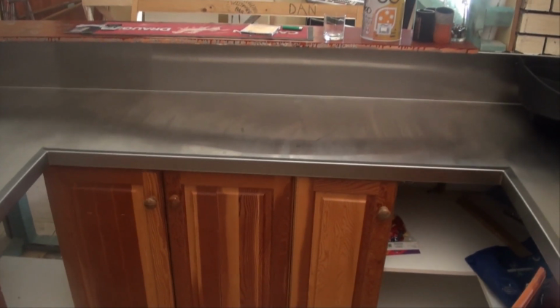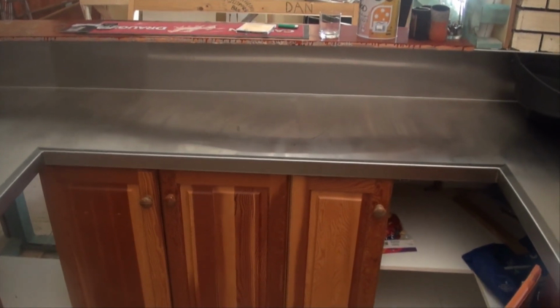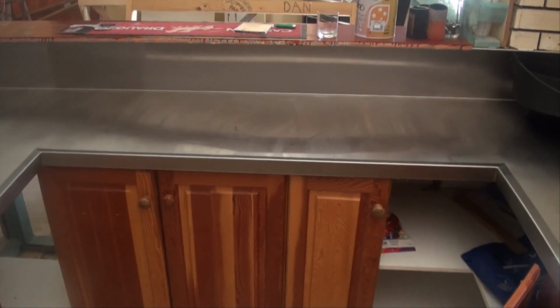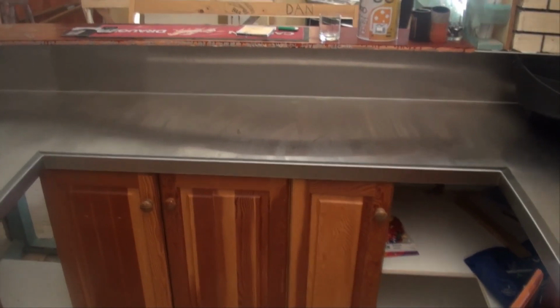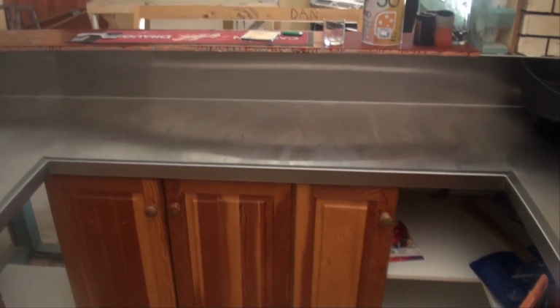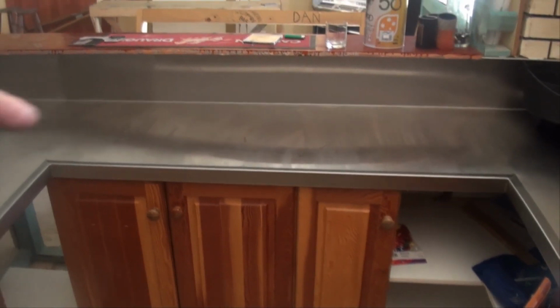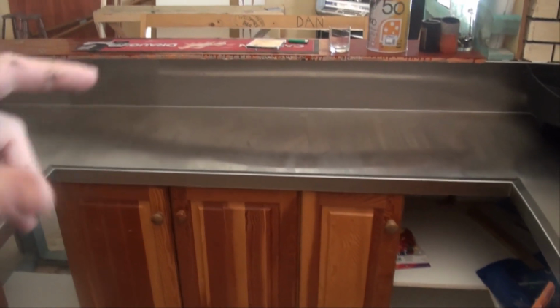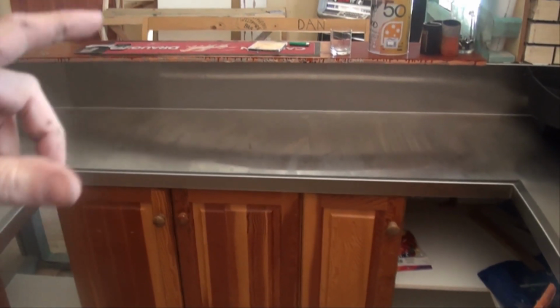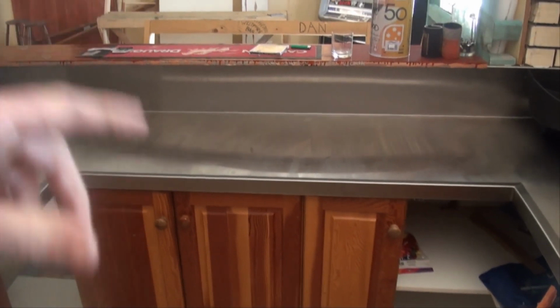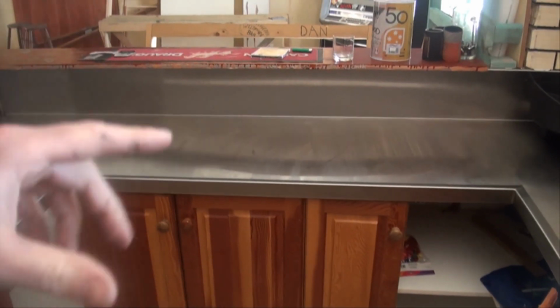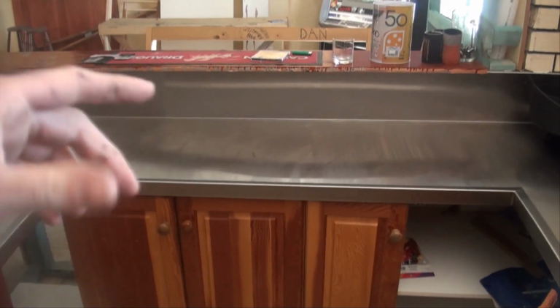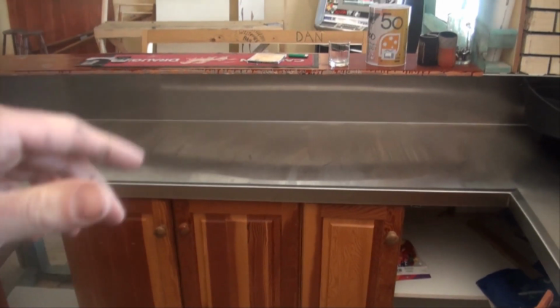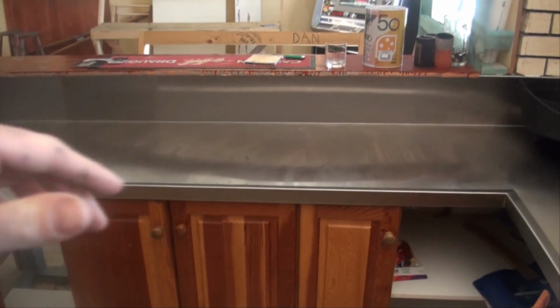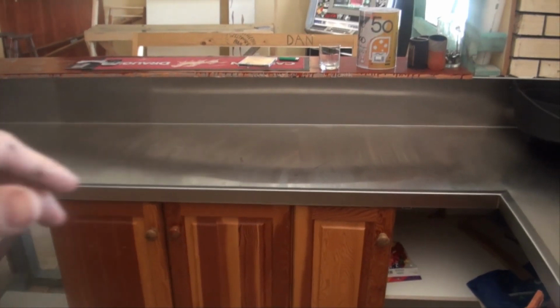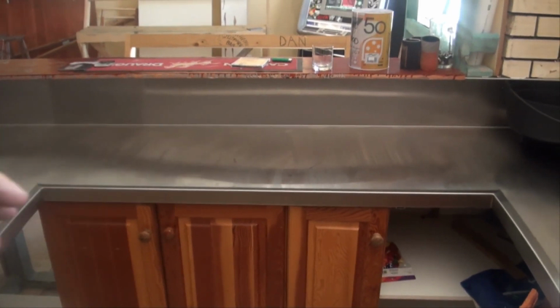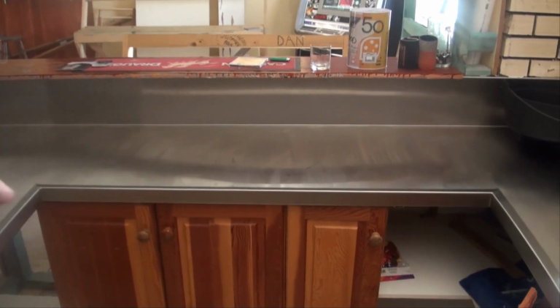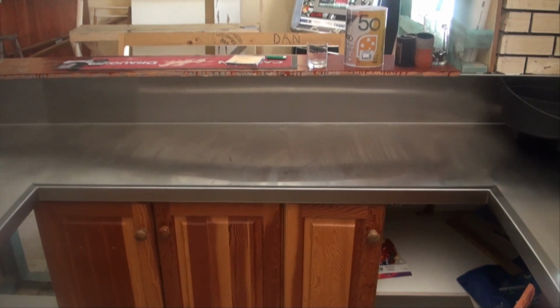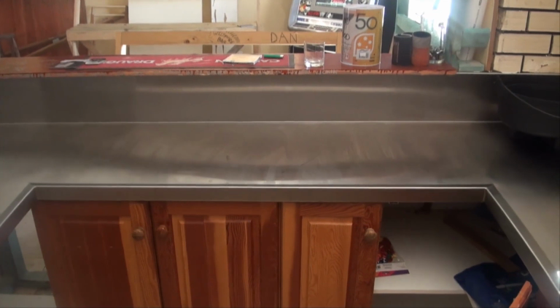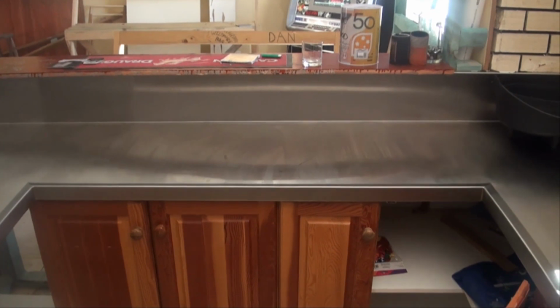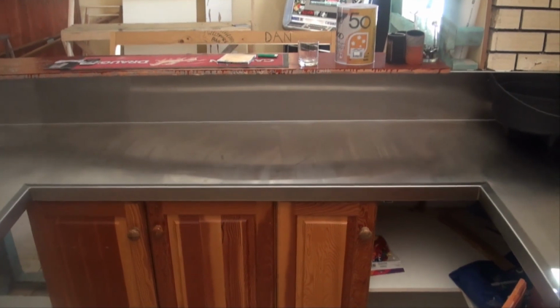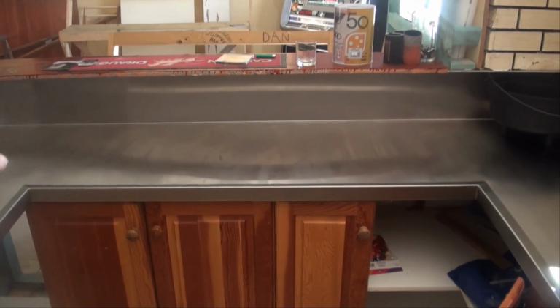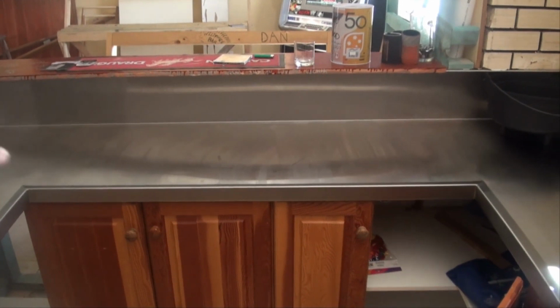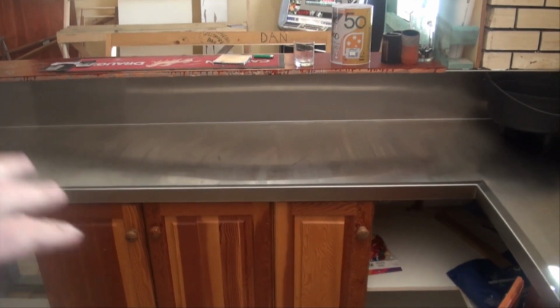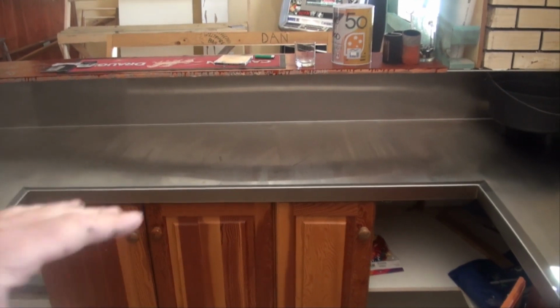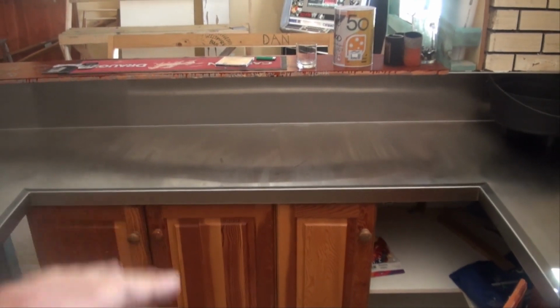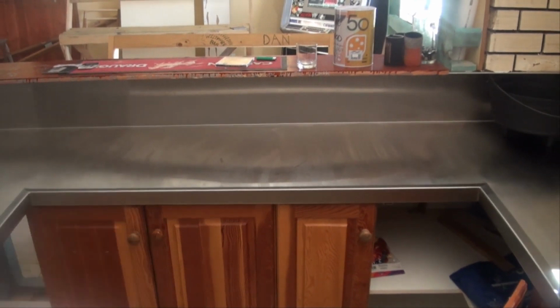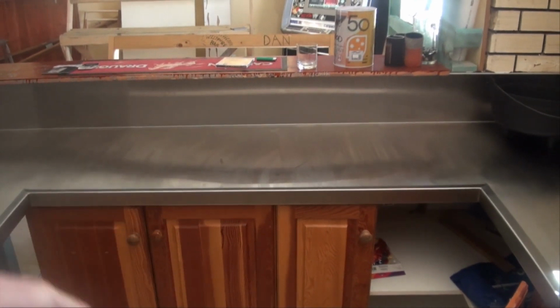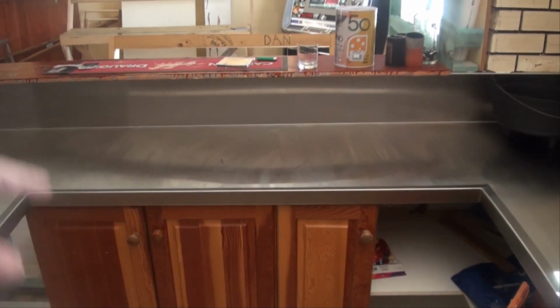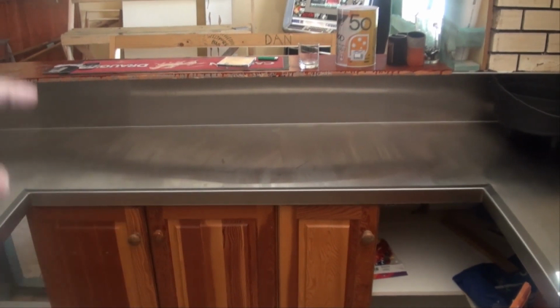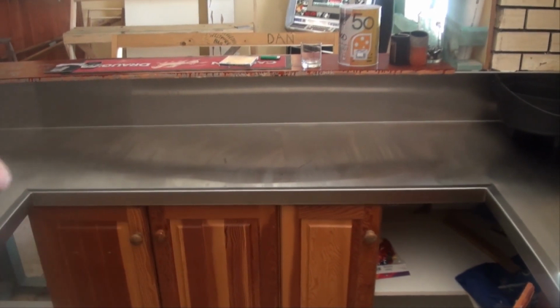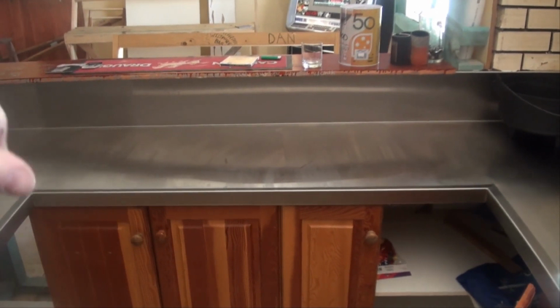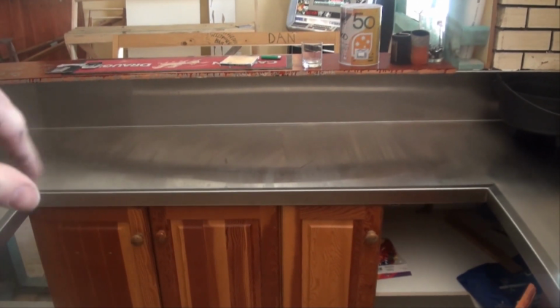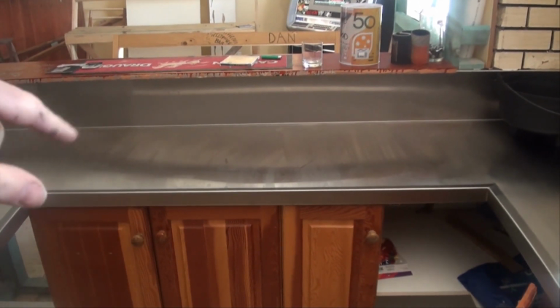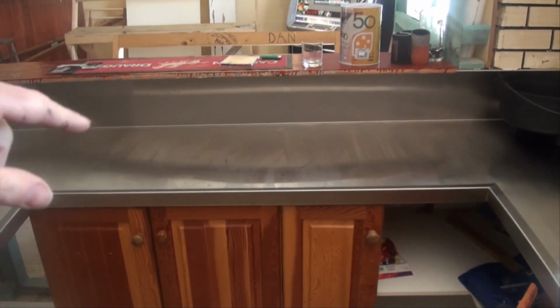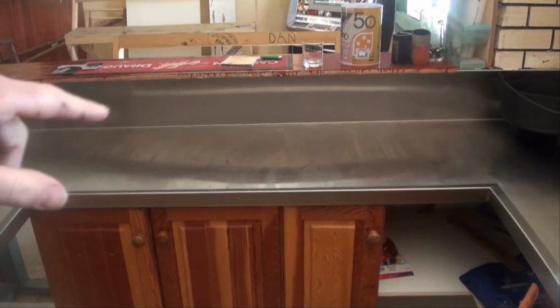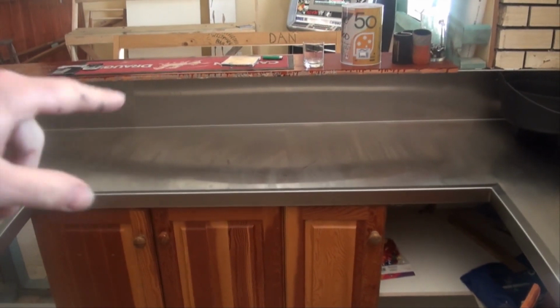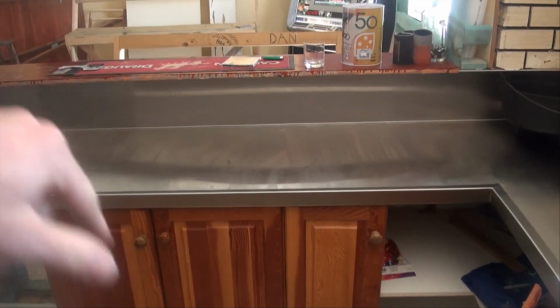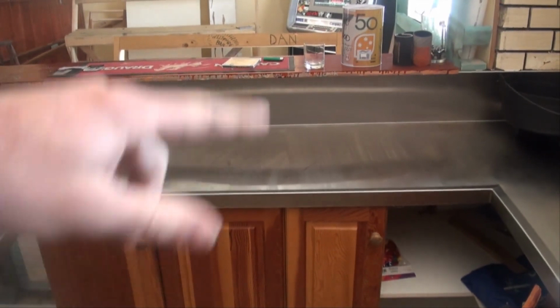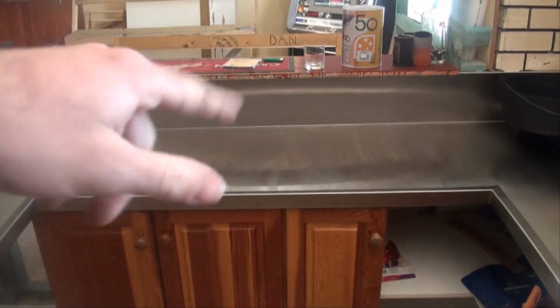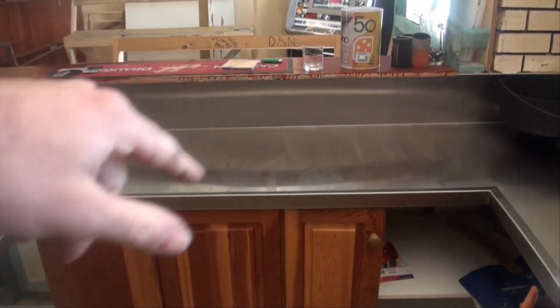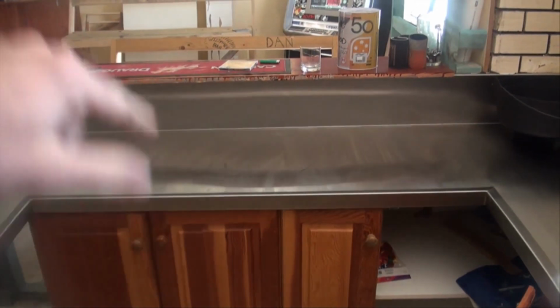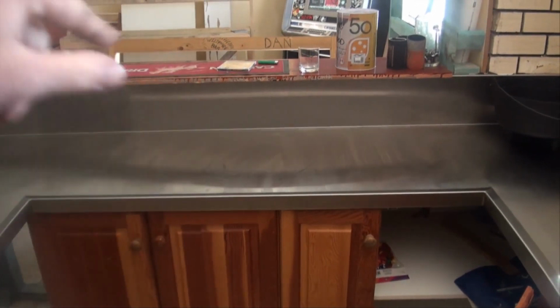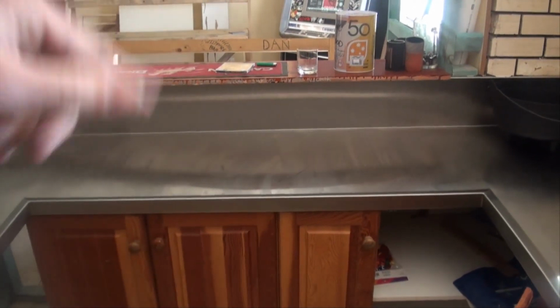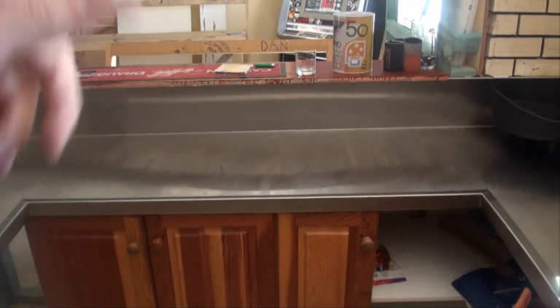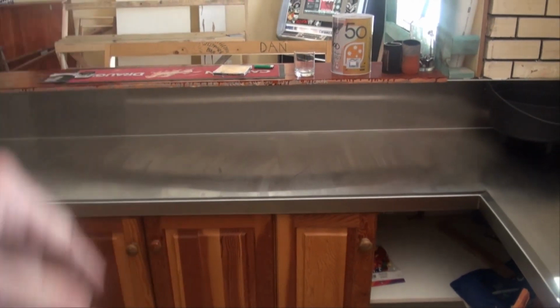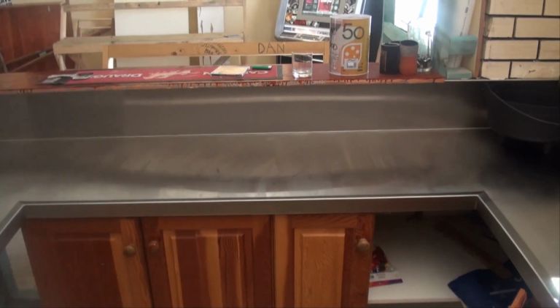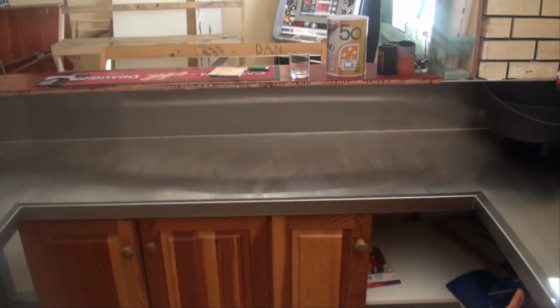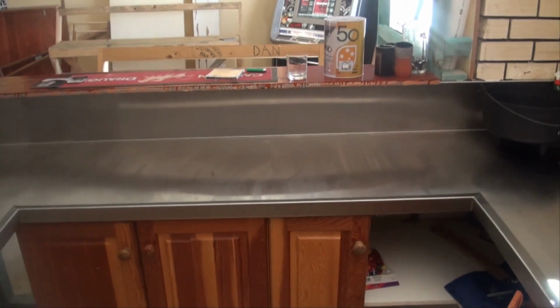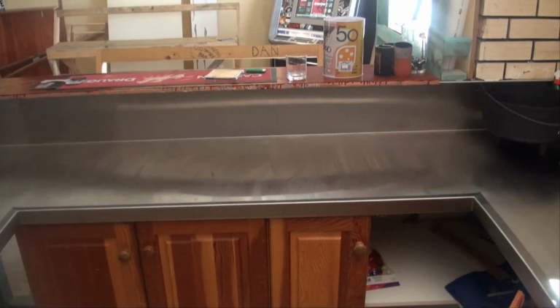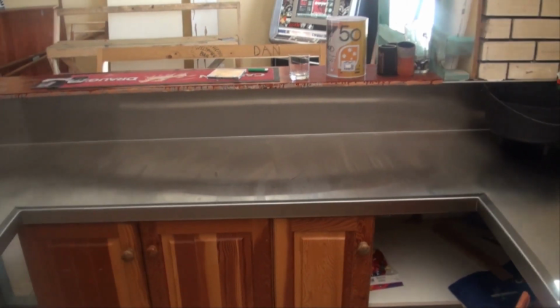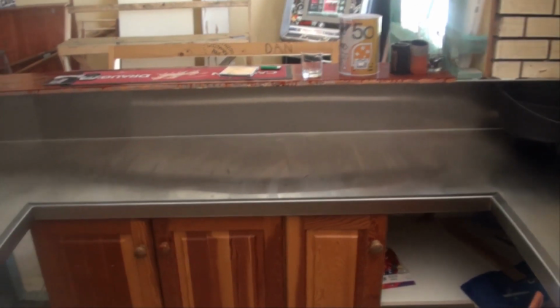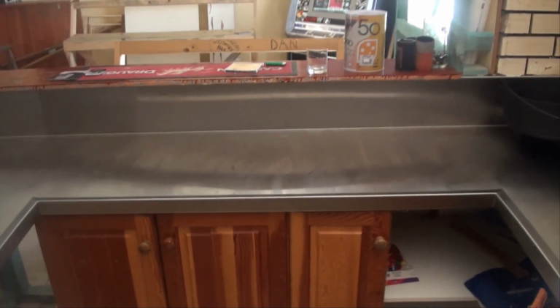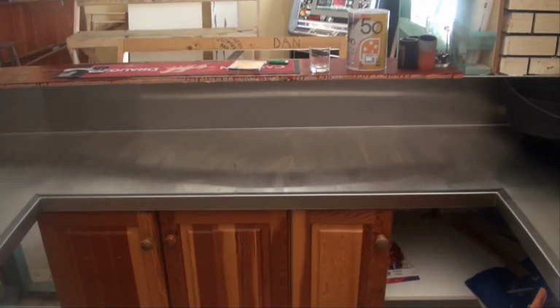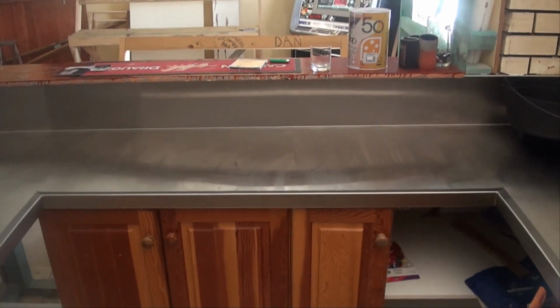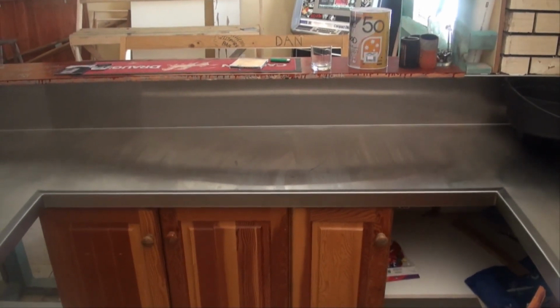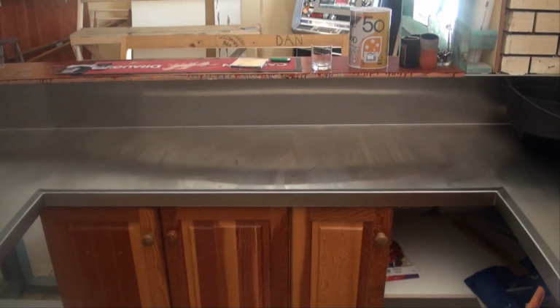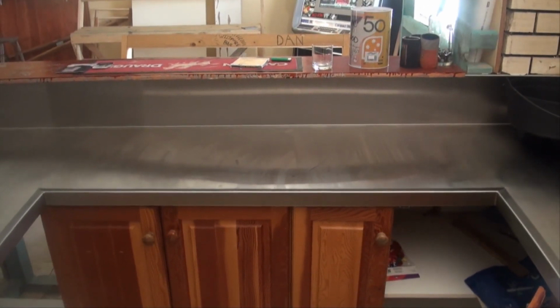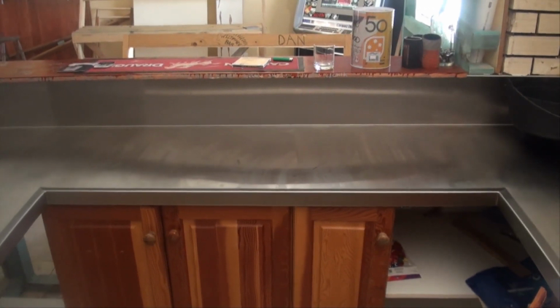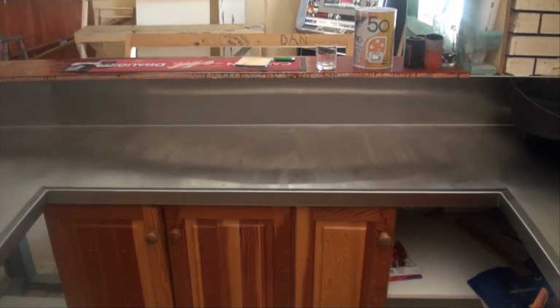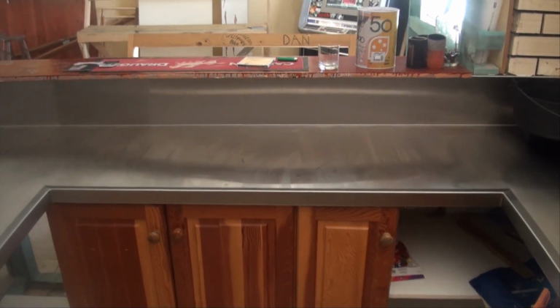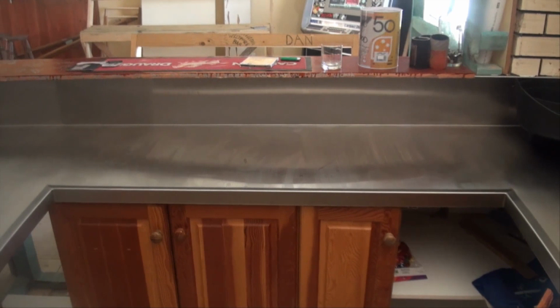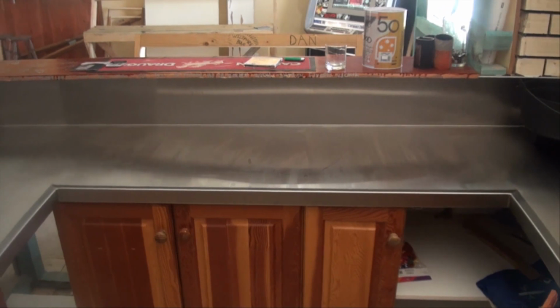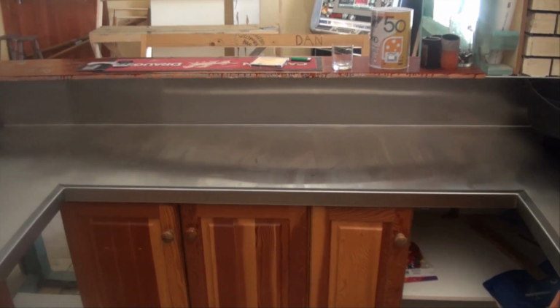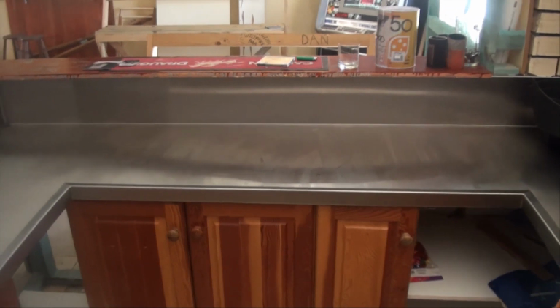I'm going to make up a nice little drip tray and I'm going to cut a hole in the bench and weld it all in and polish it up again and it'll look great.